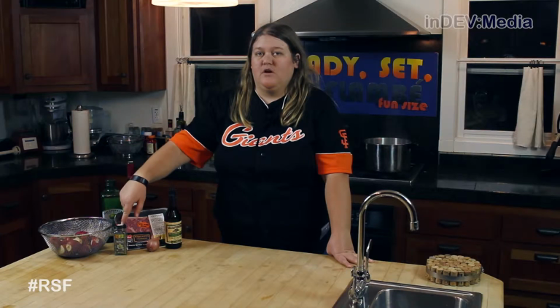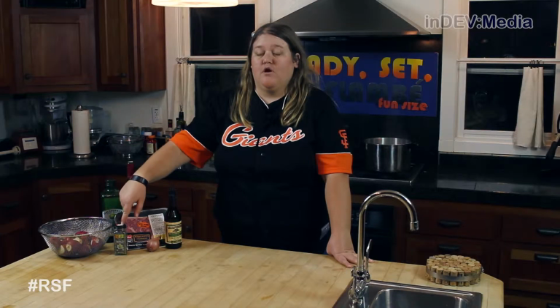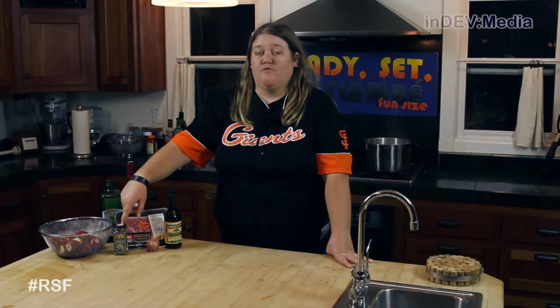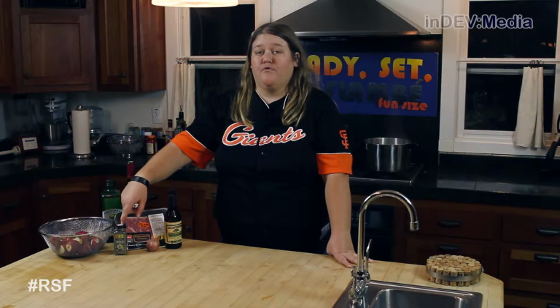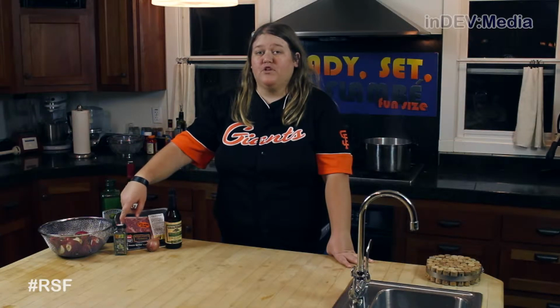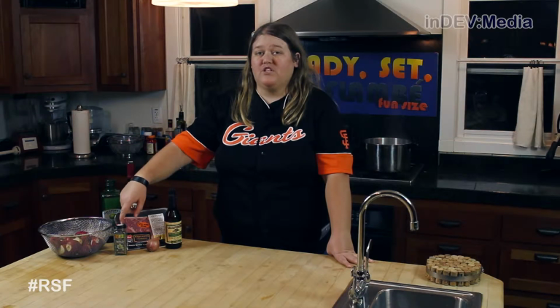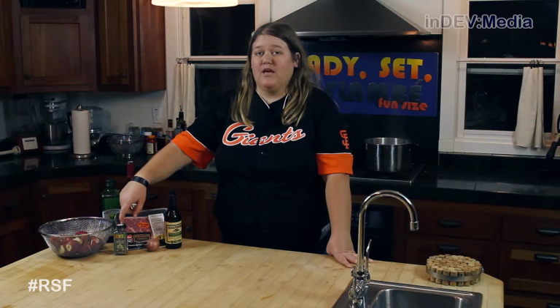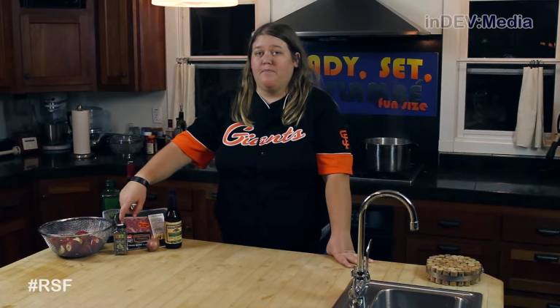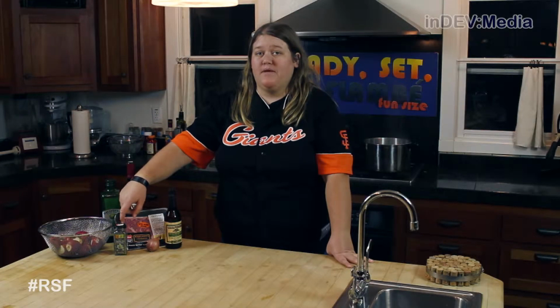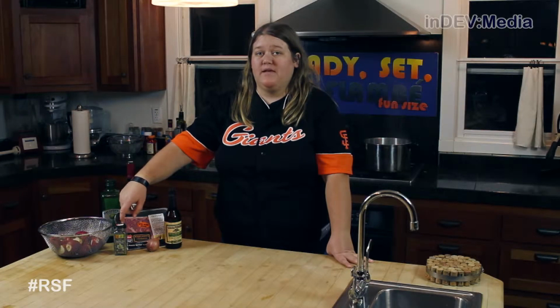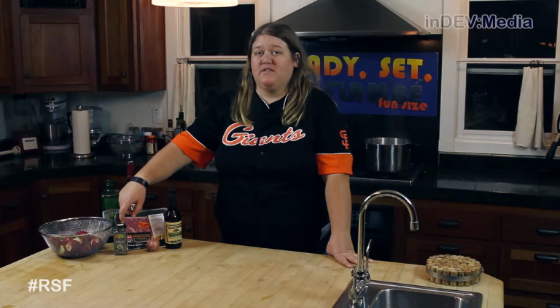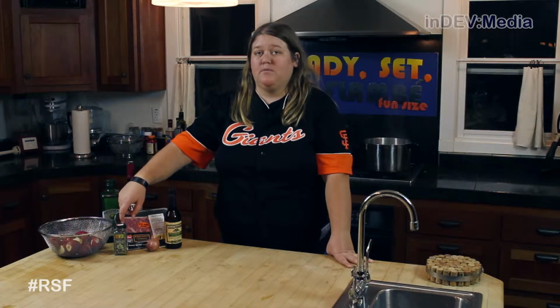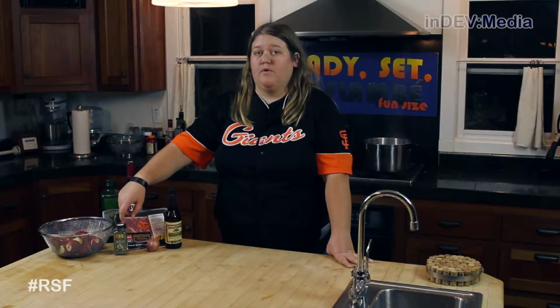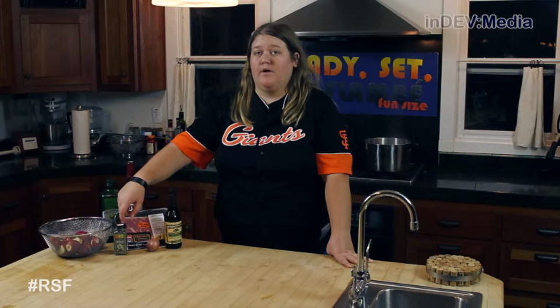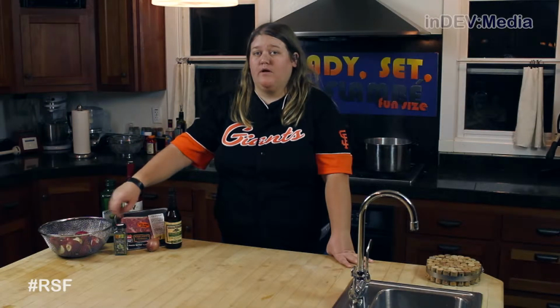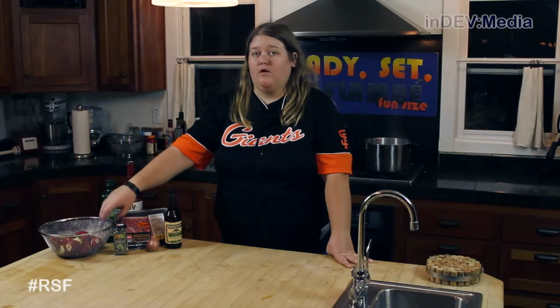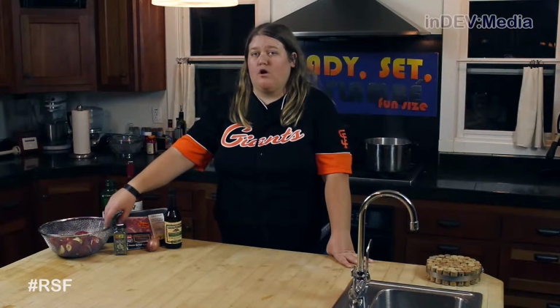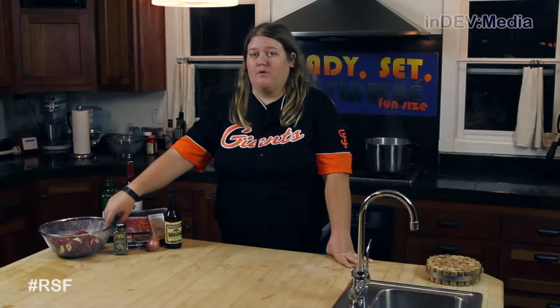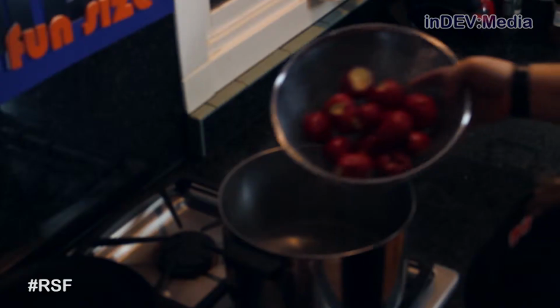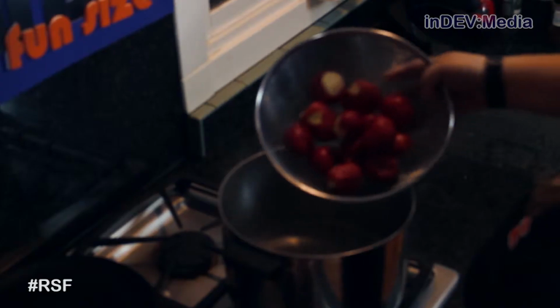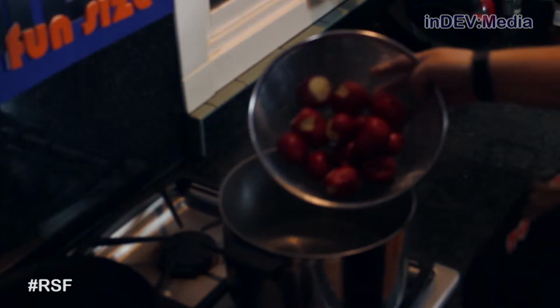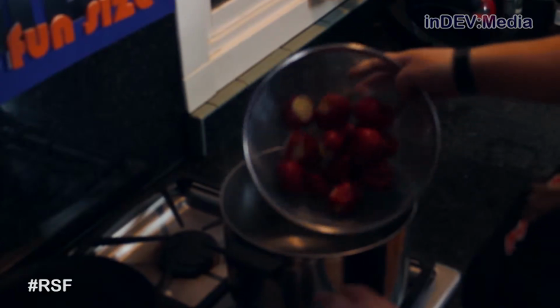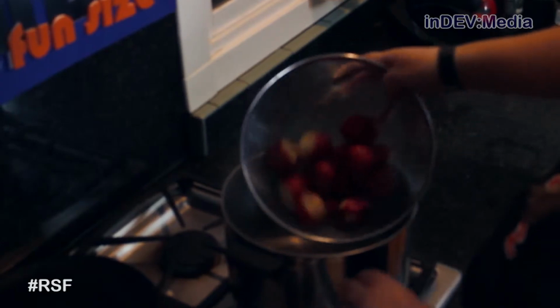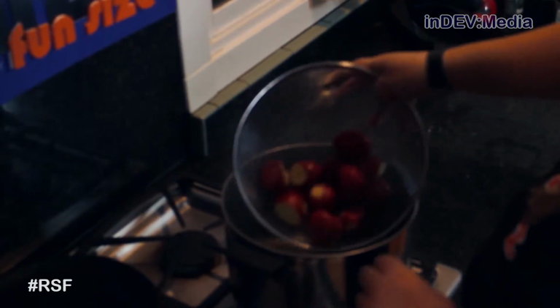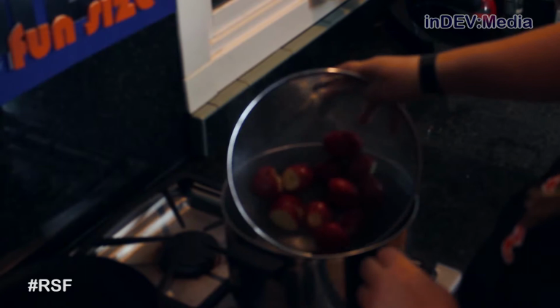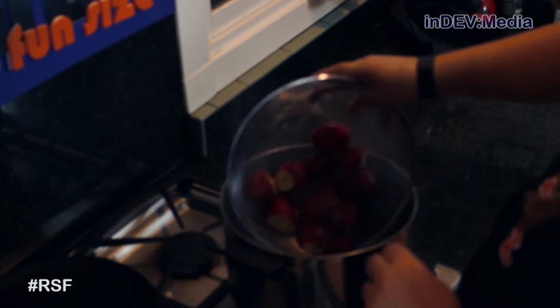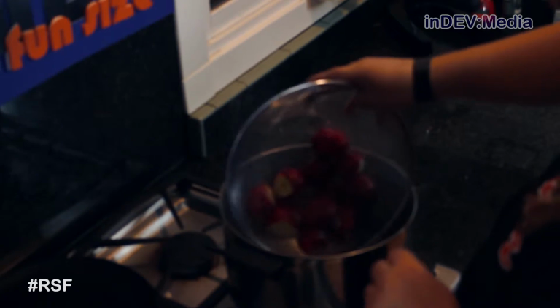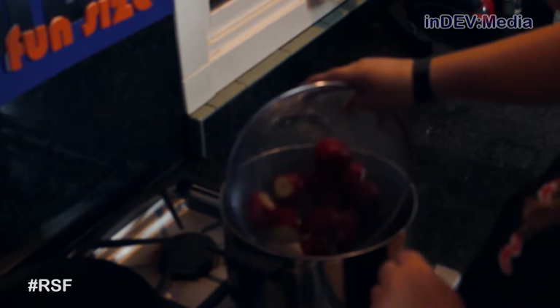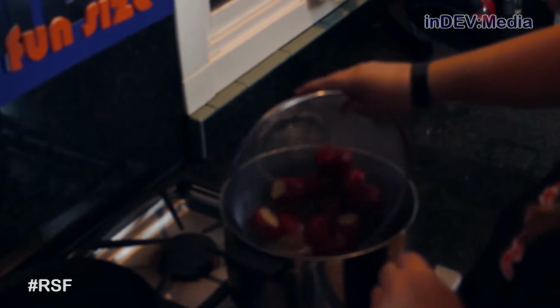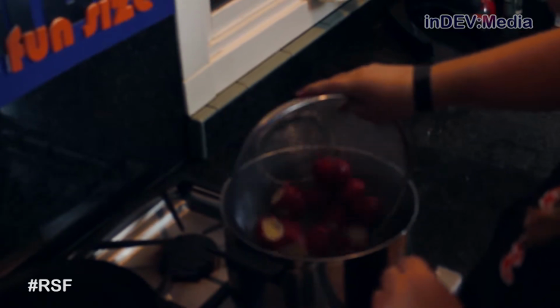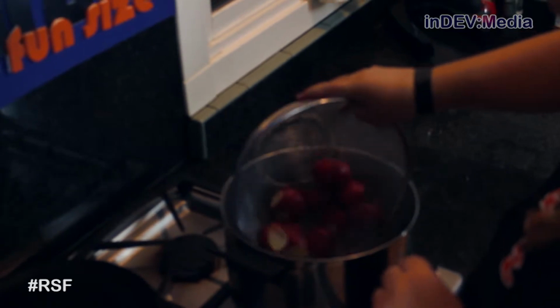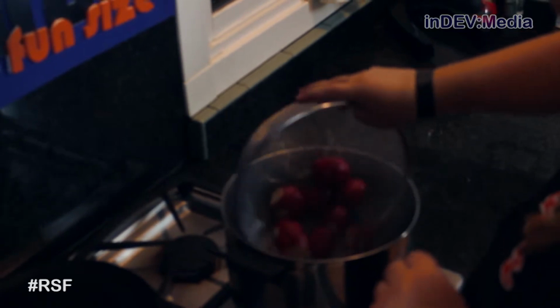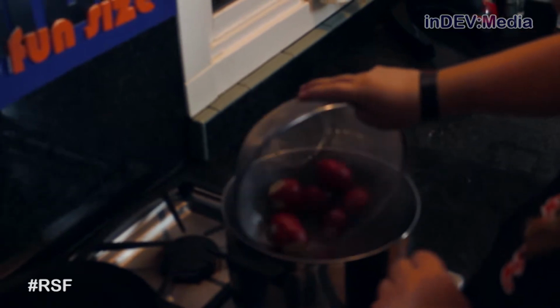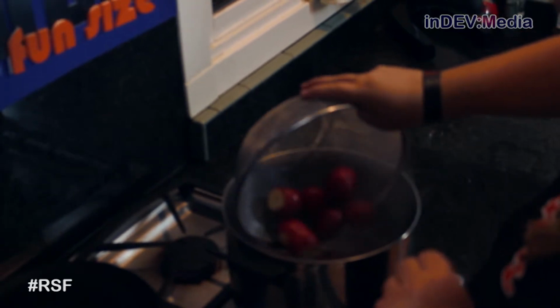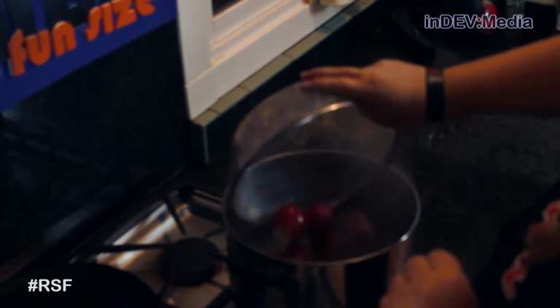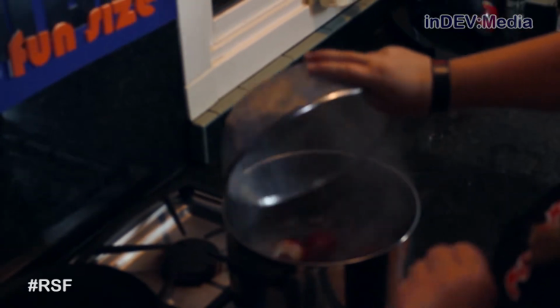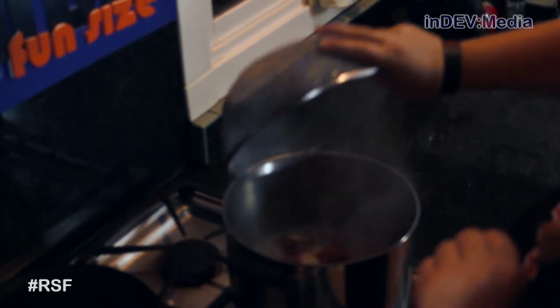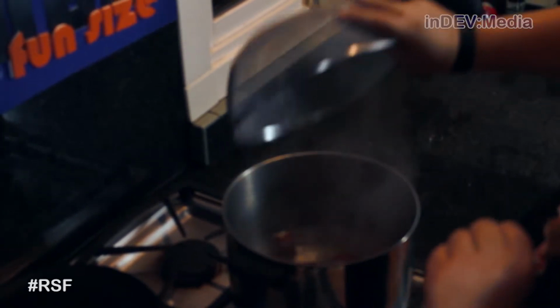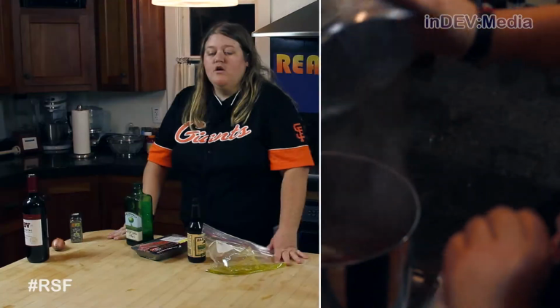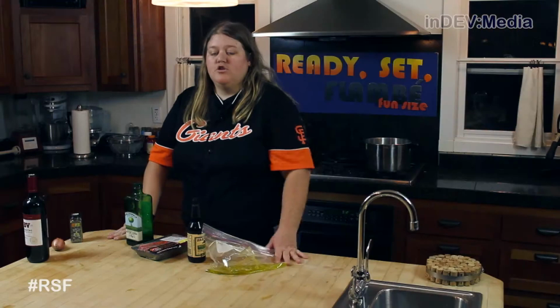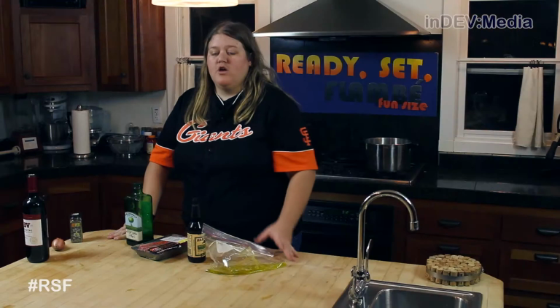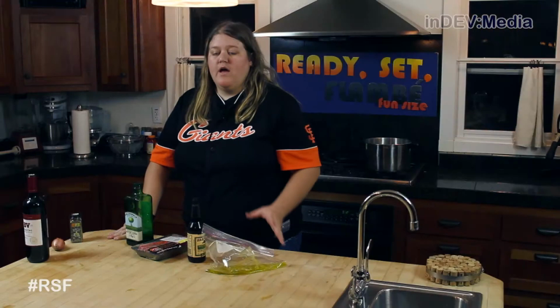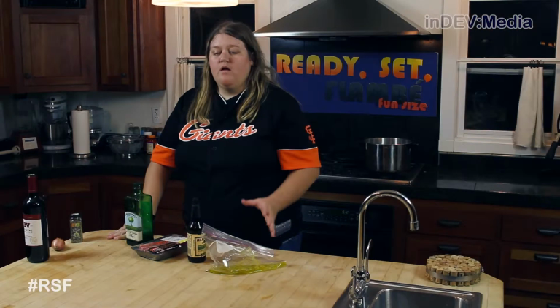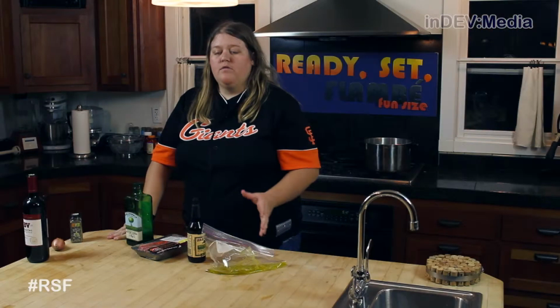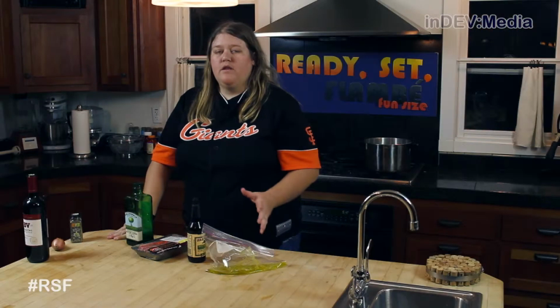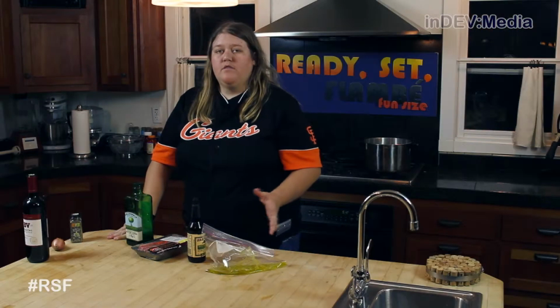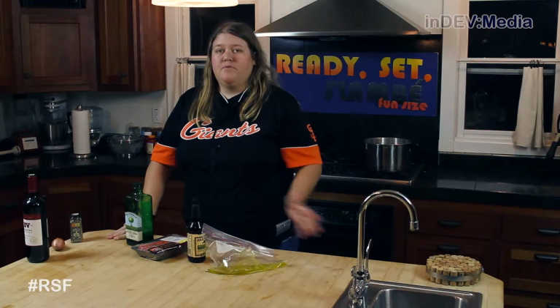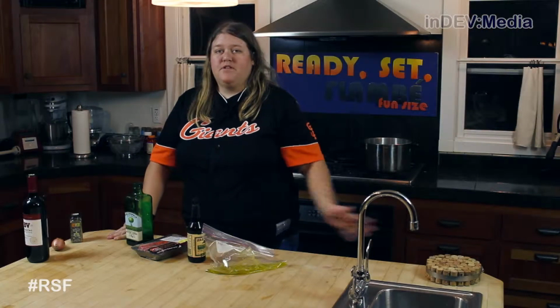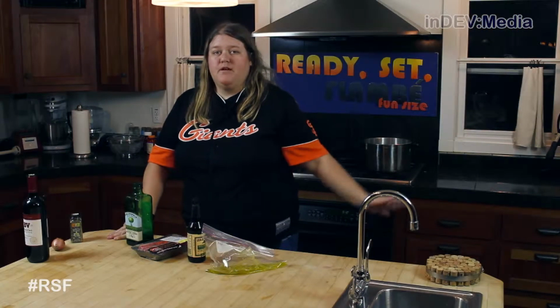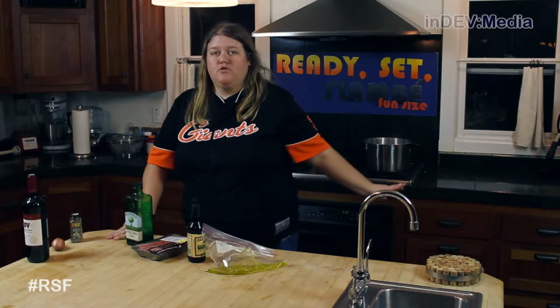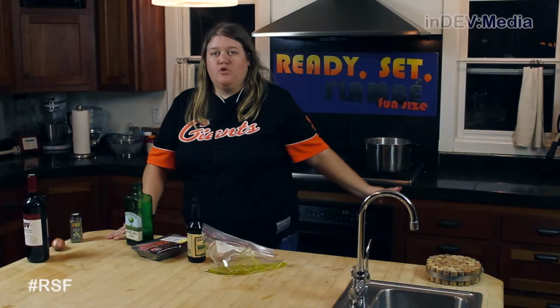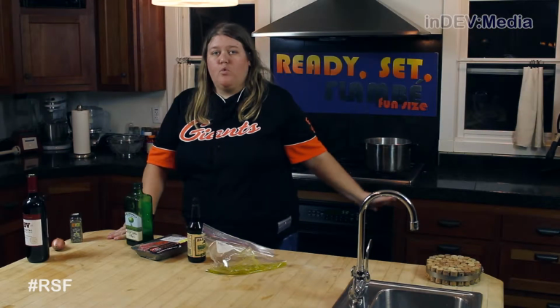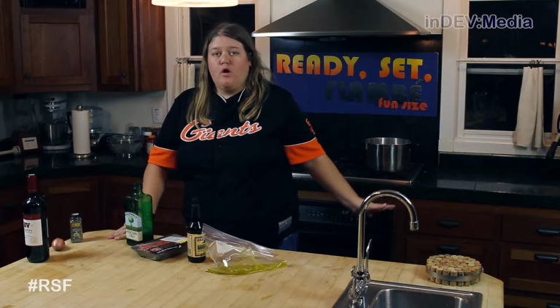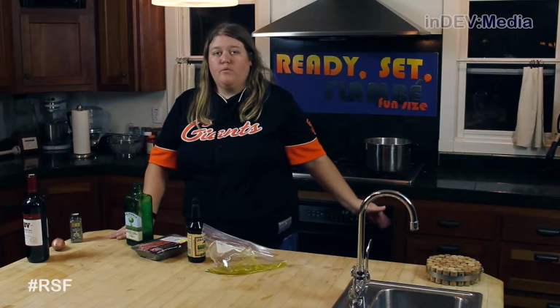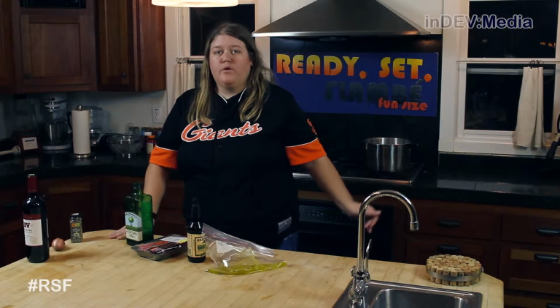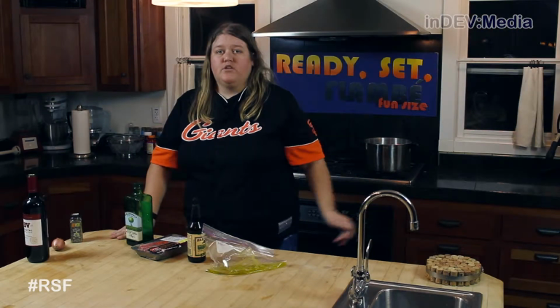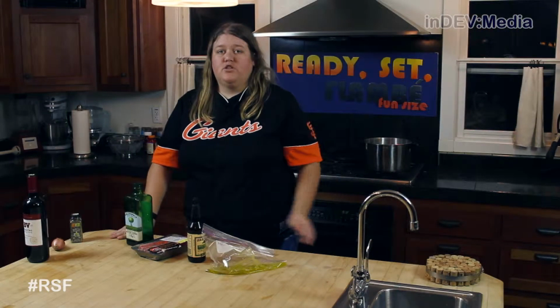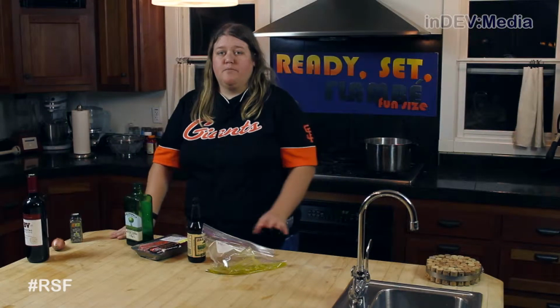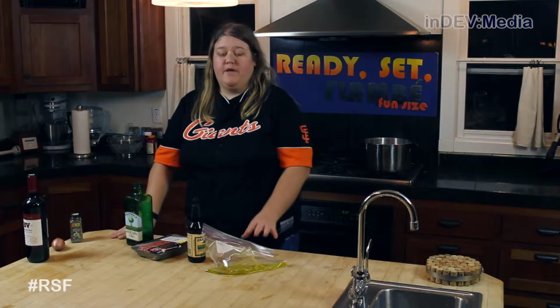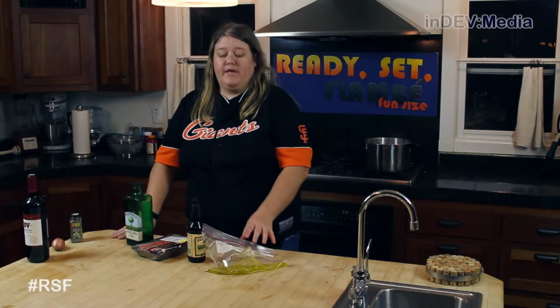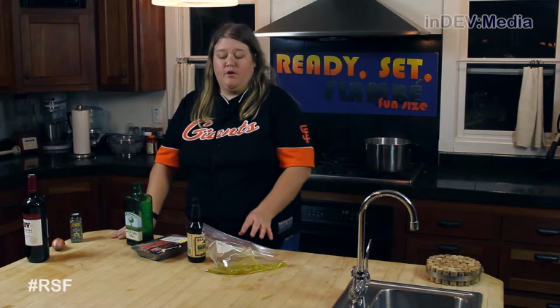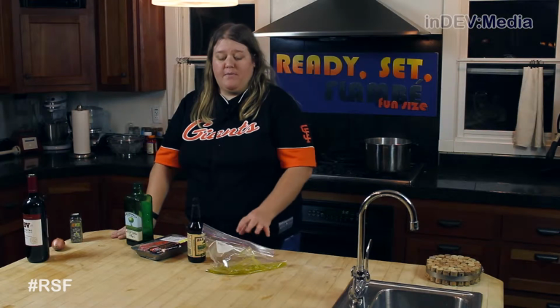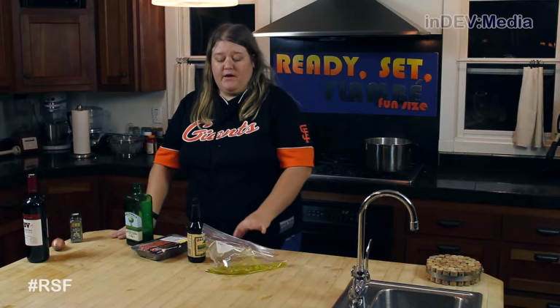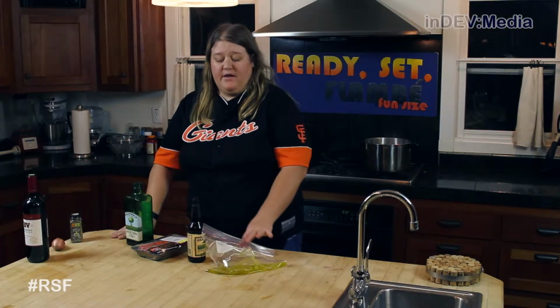Our first step is to boil our potatoes. Now that the potatoes are in the water, we're going to start making our marinade.